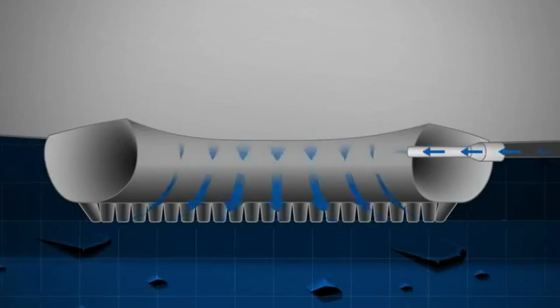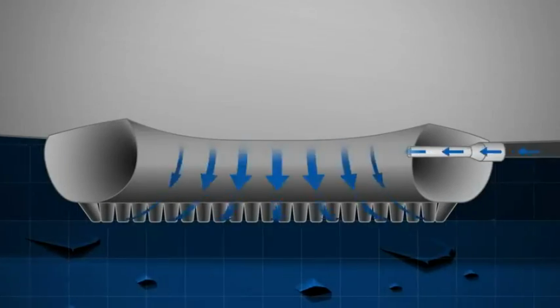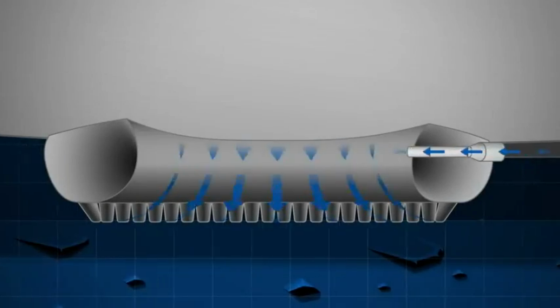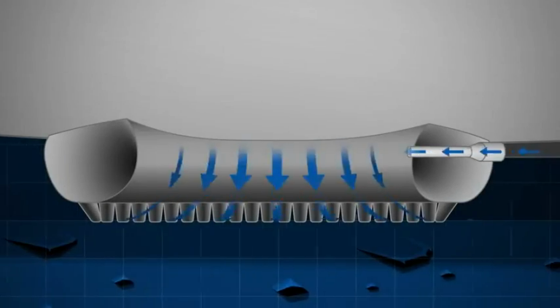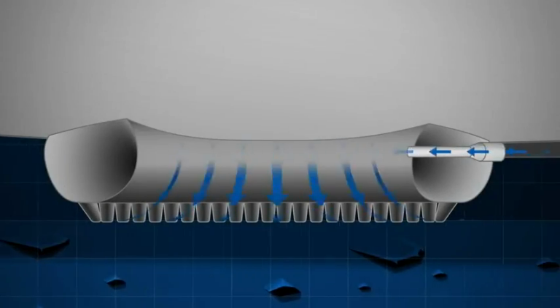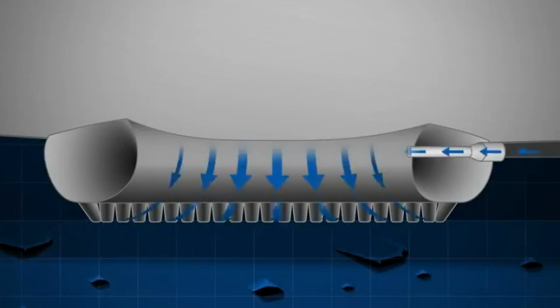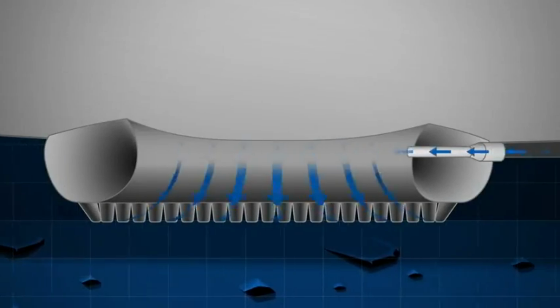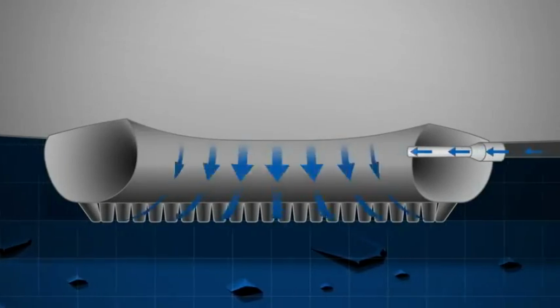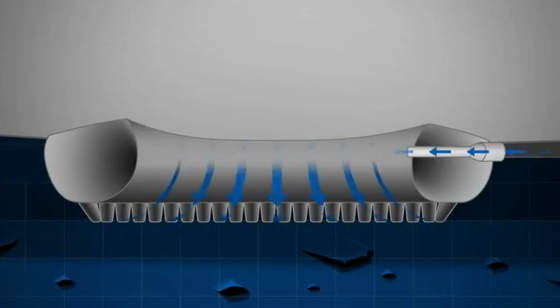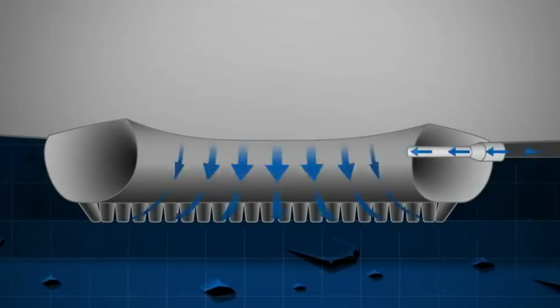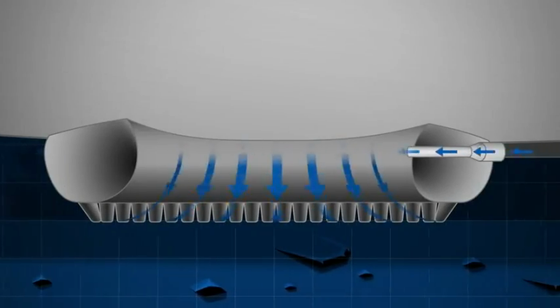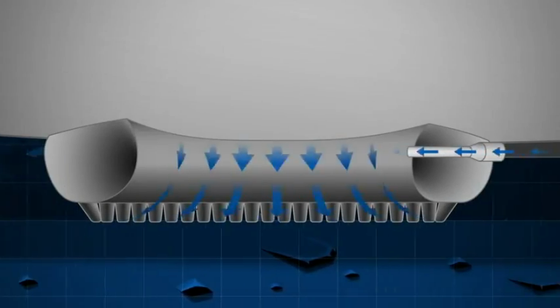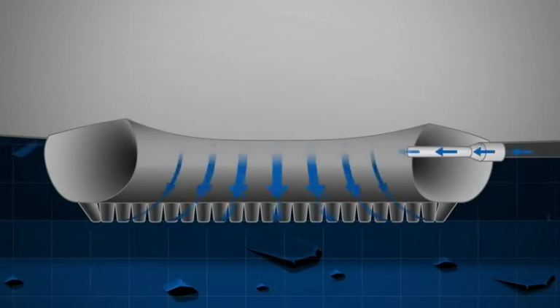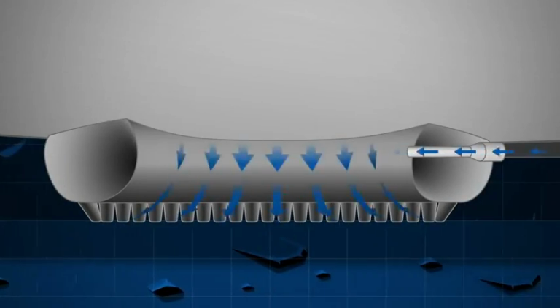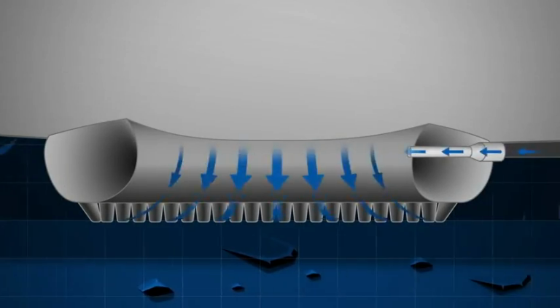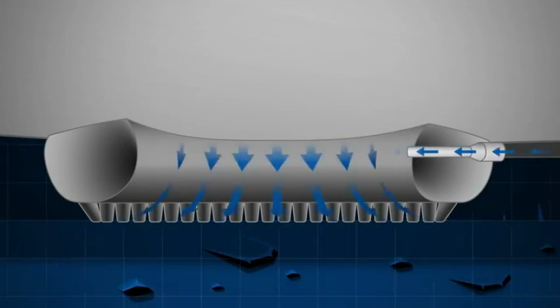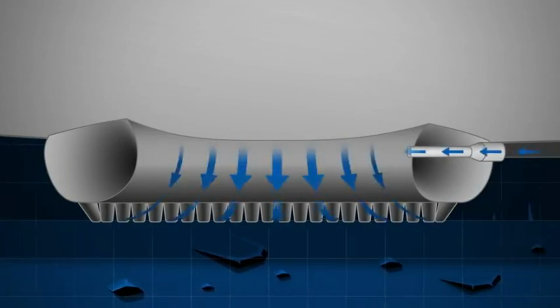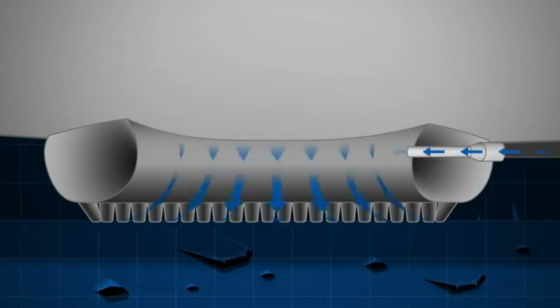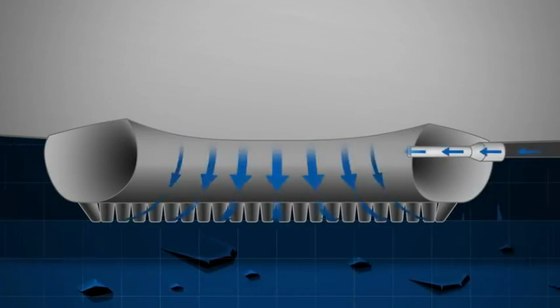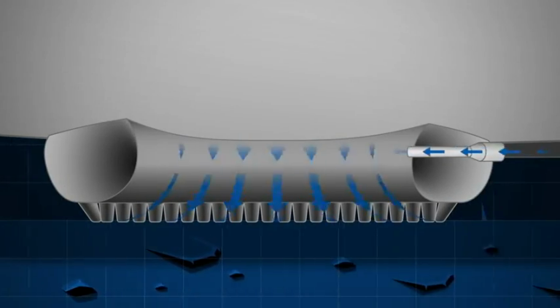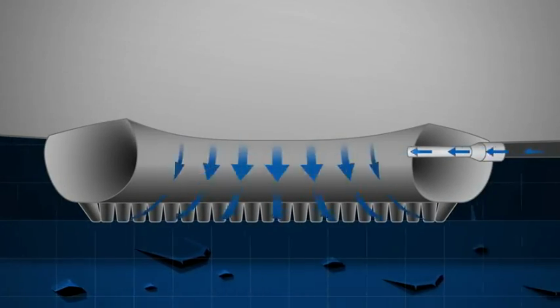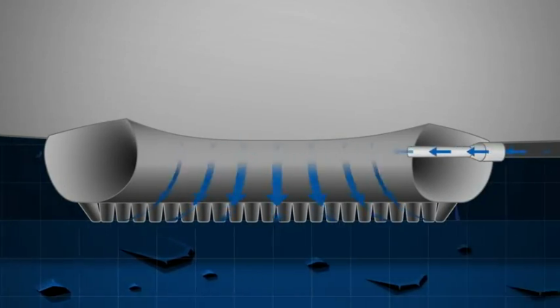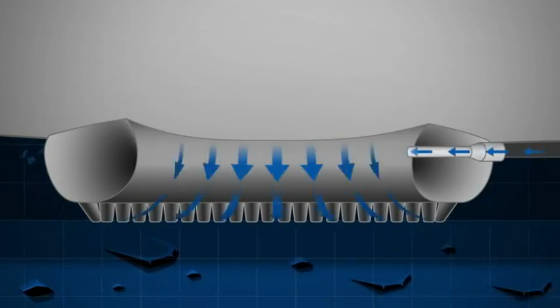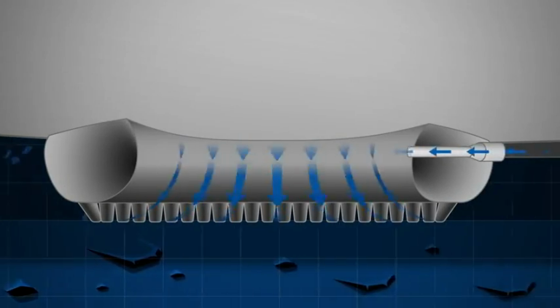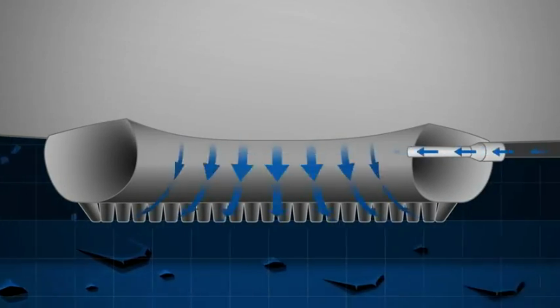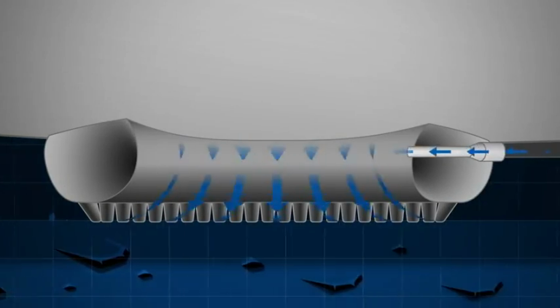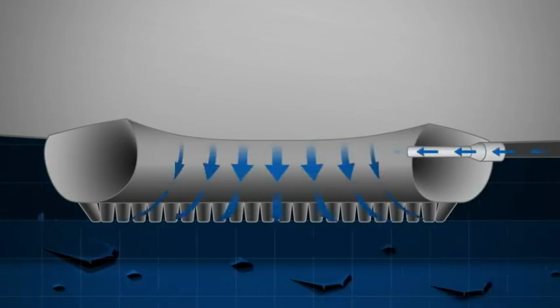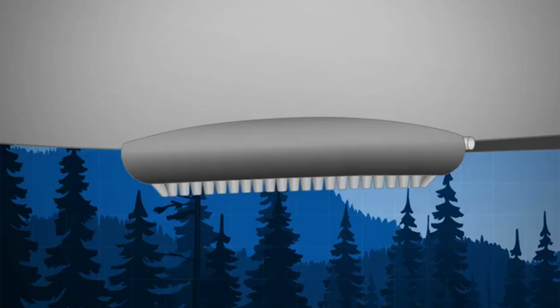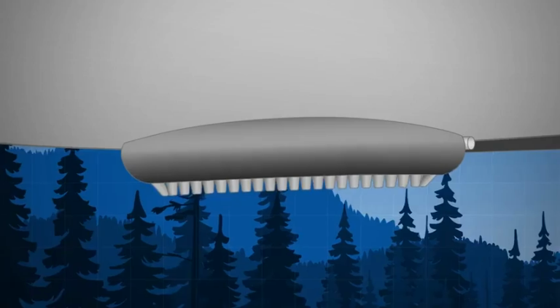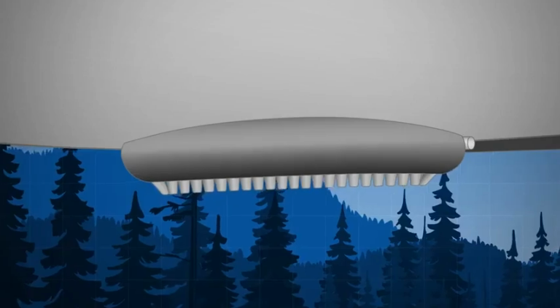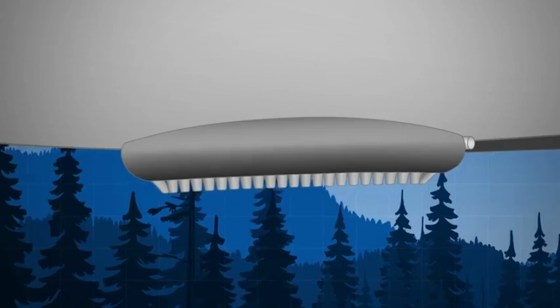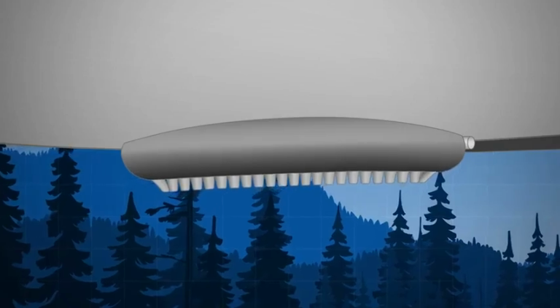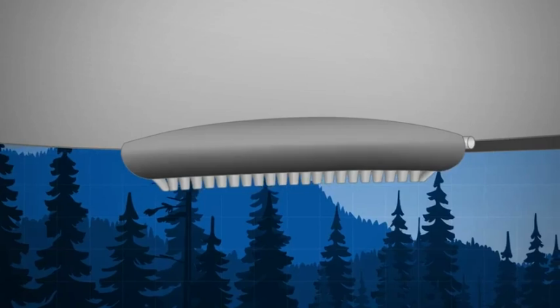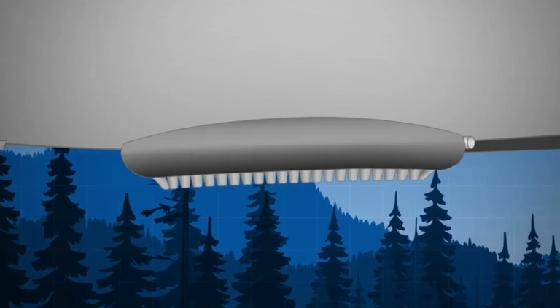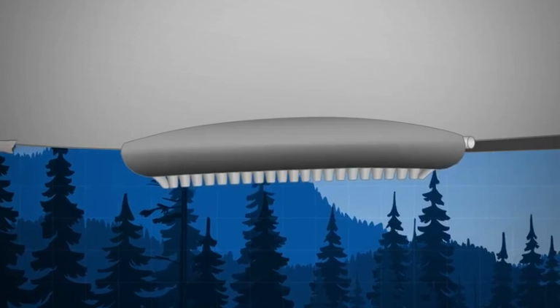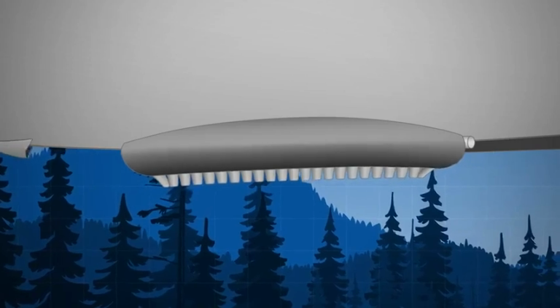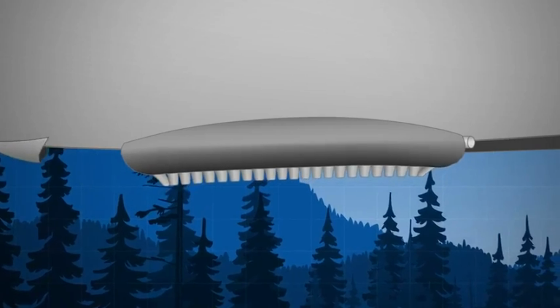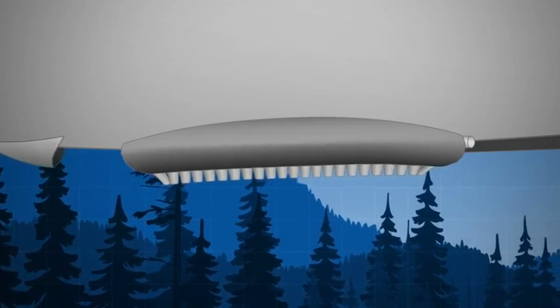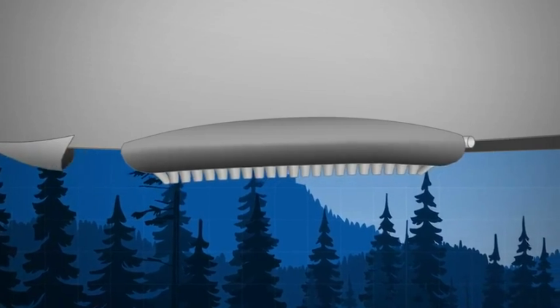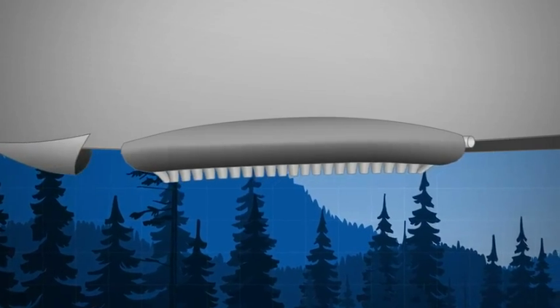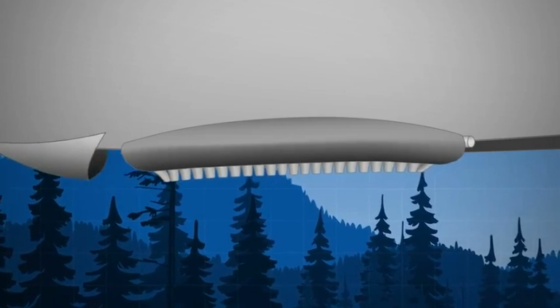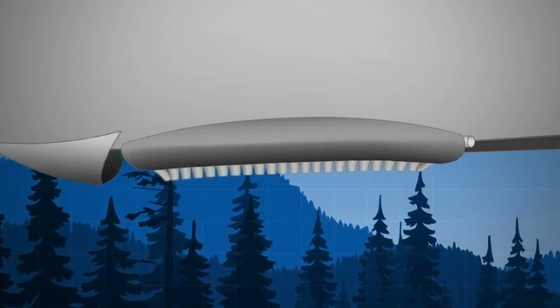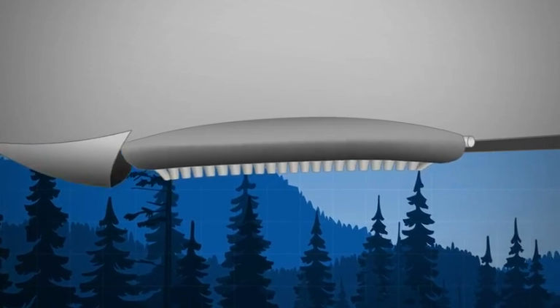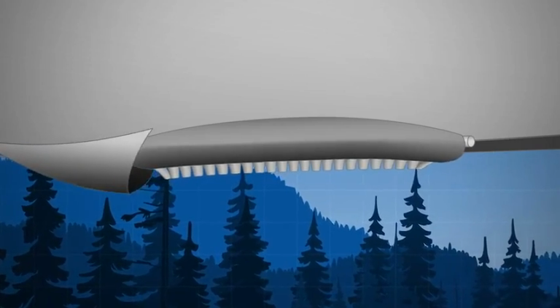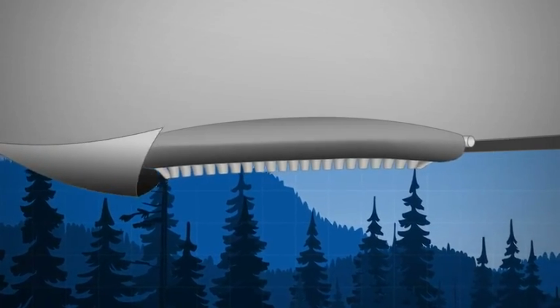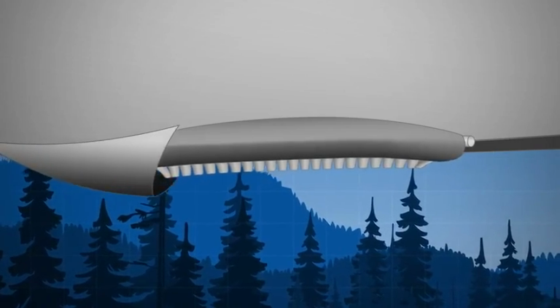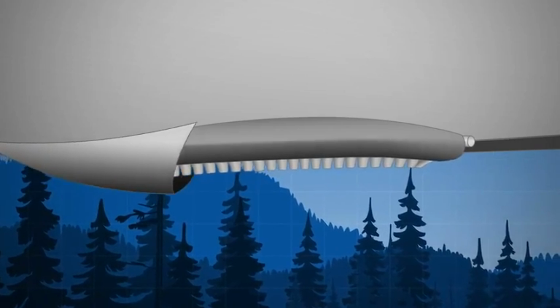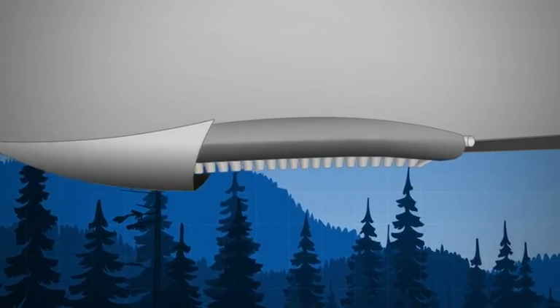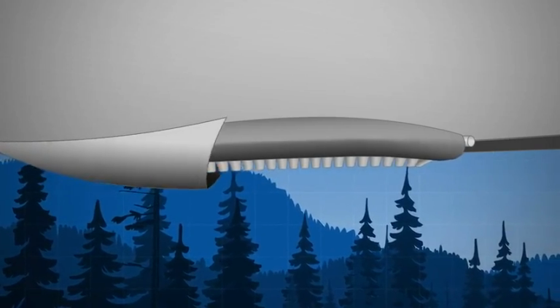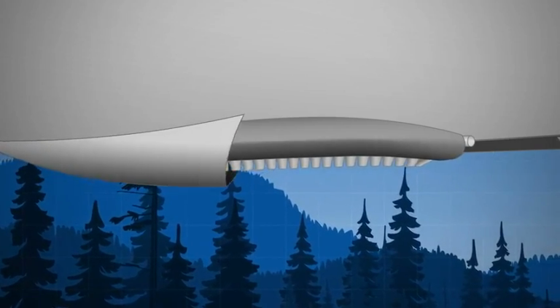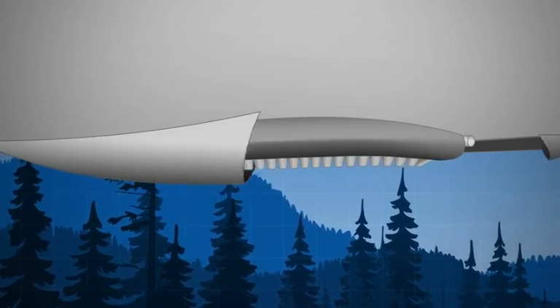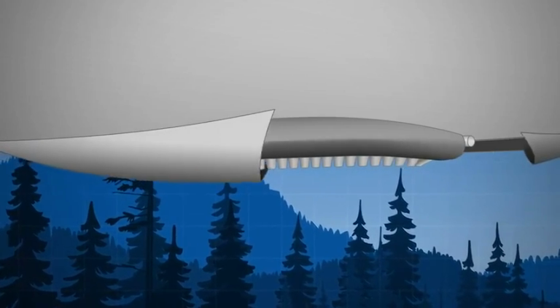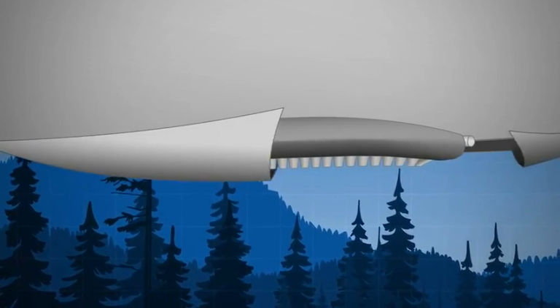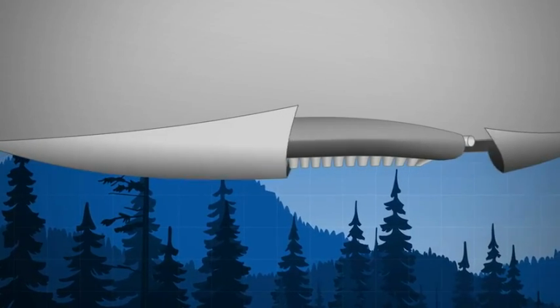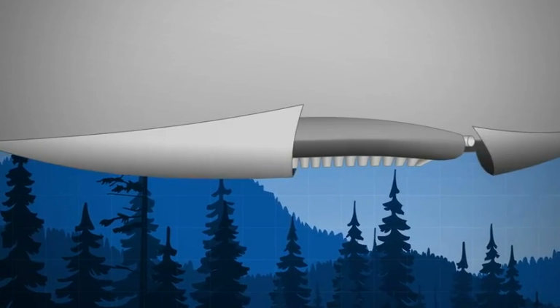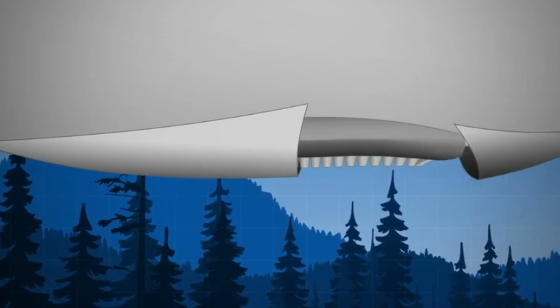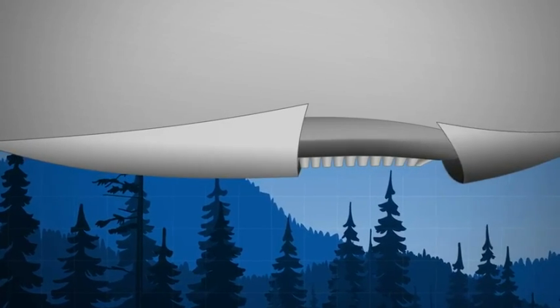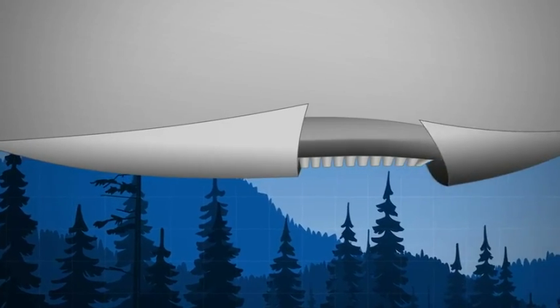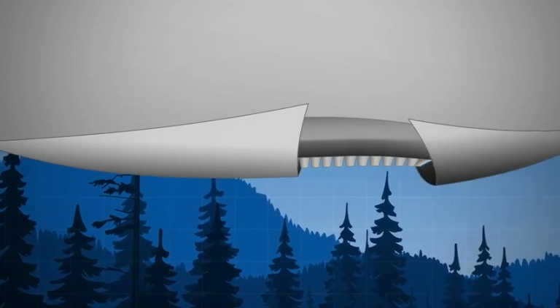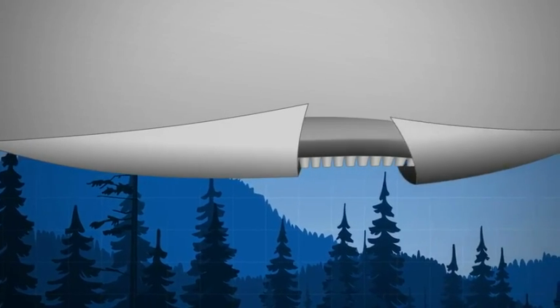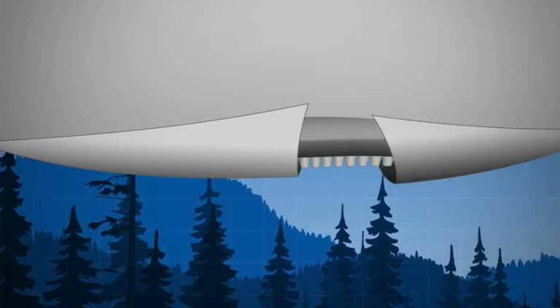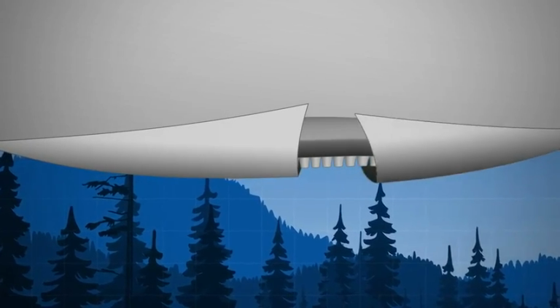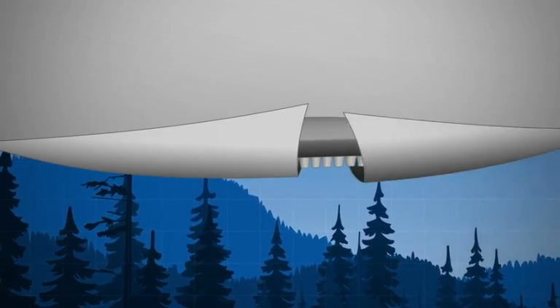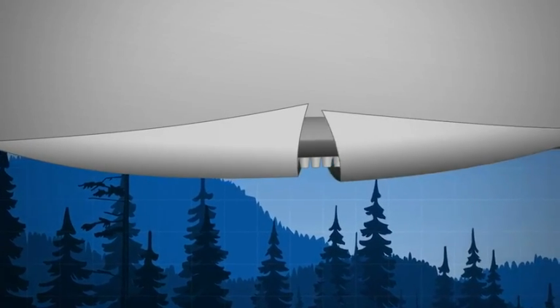For takeoff we taxi on a cushion of air. Once in flight we cover the ACLS to give us a smooth profile.